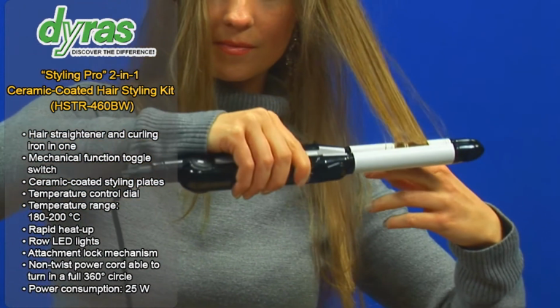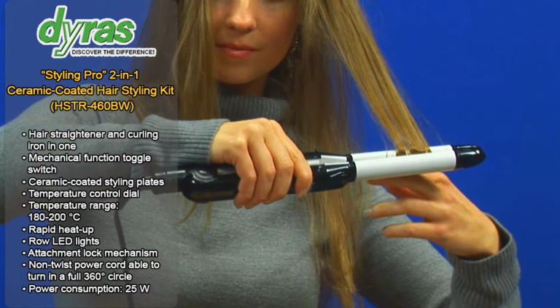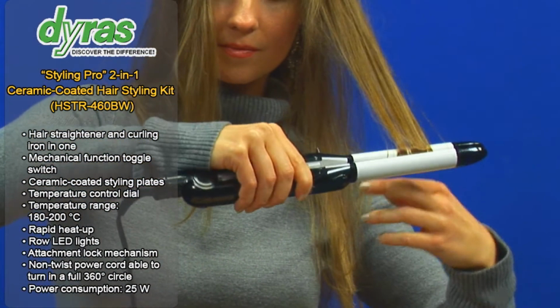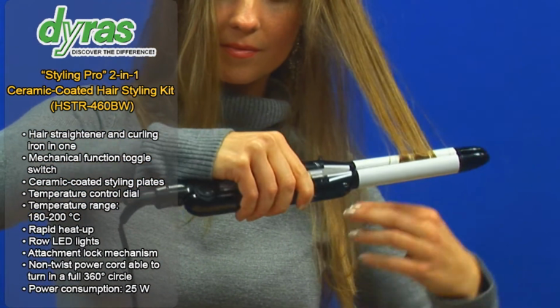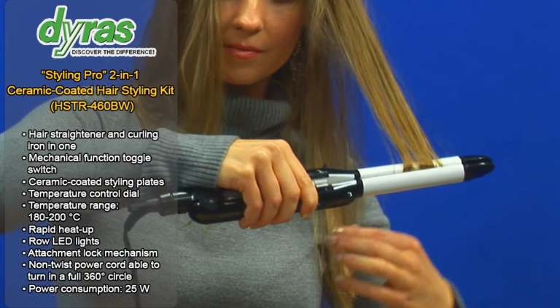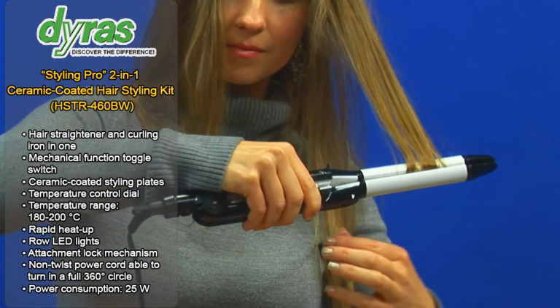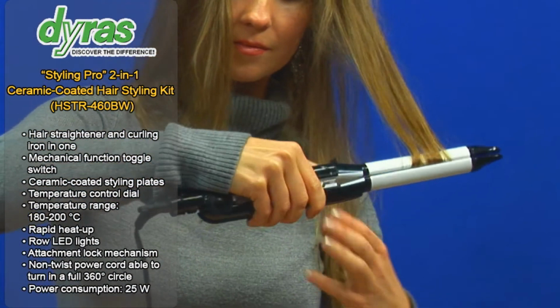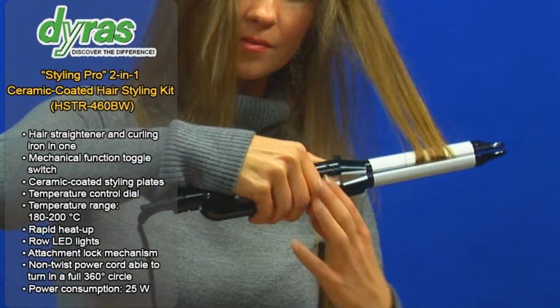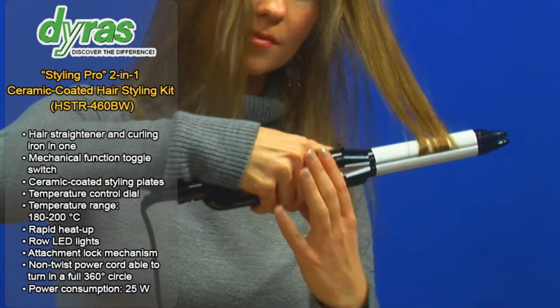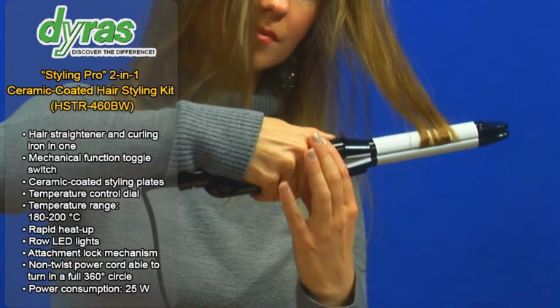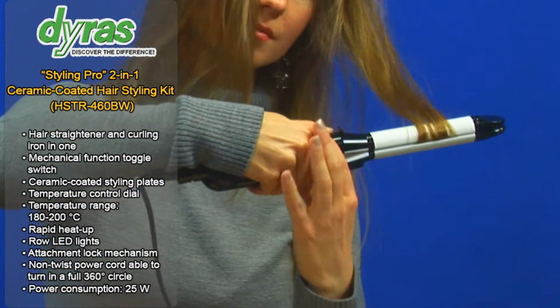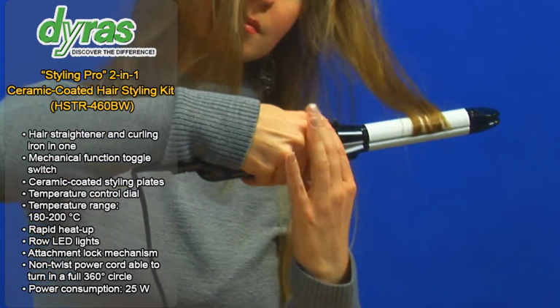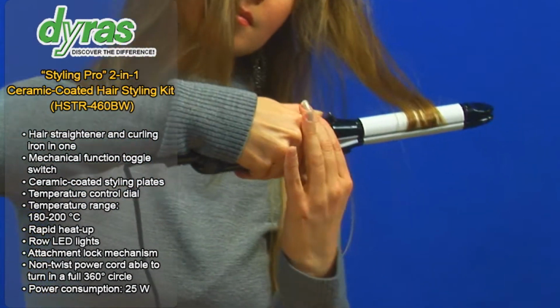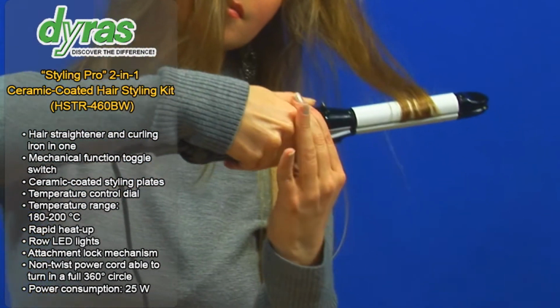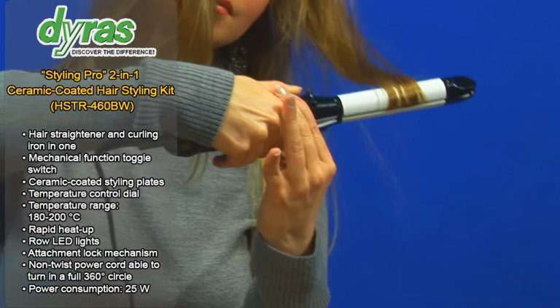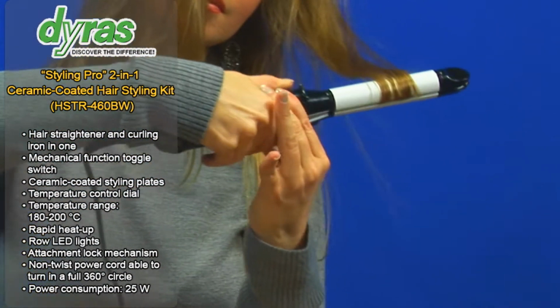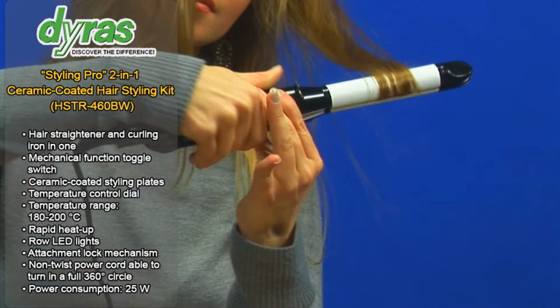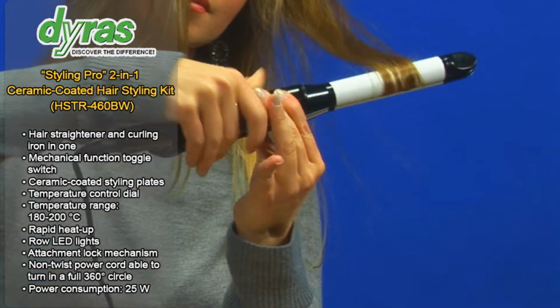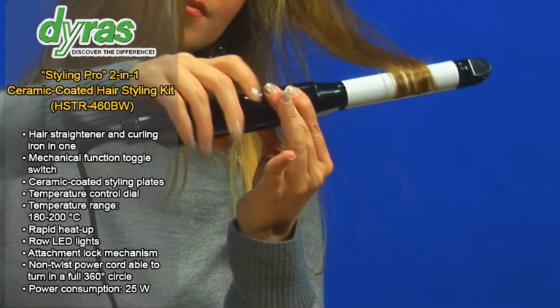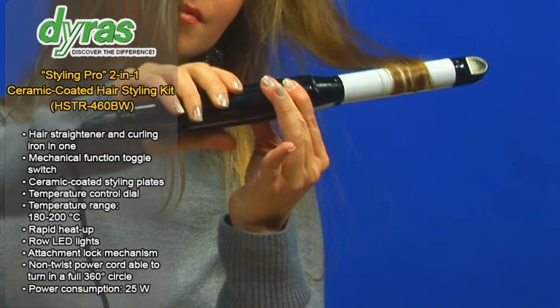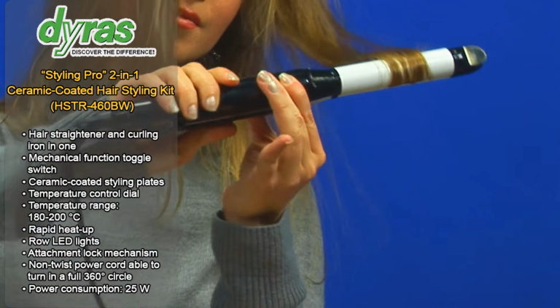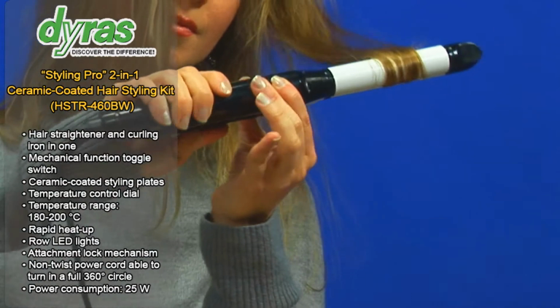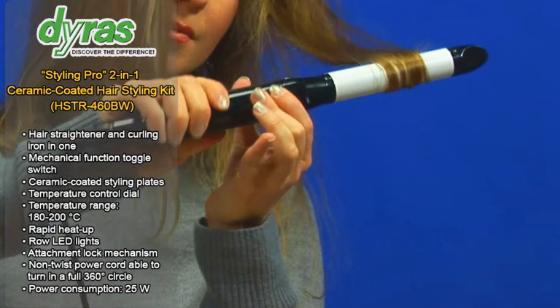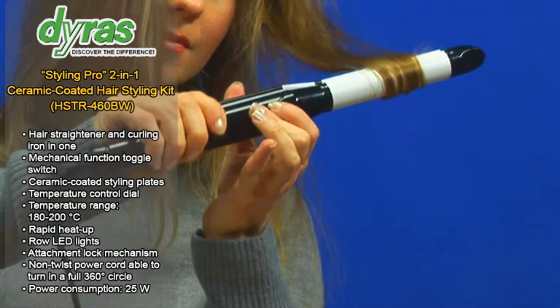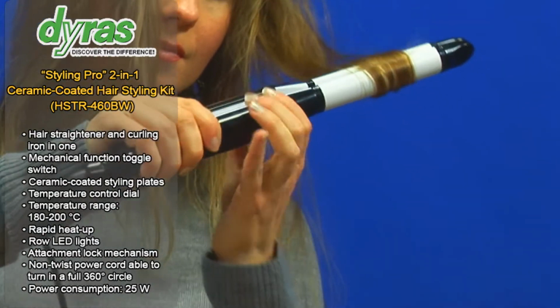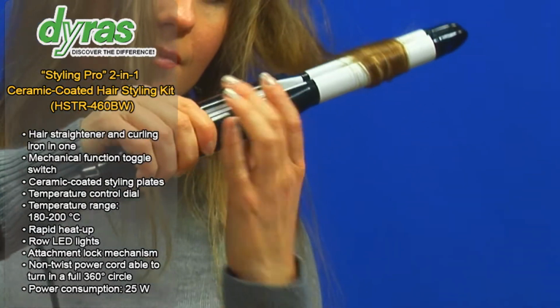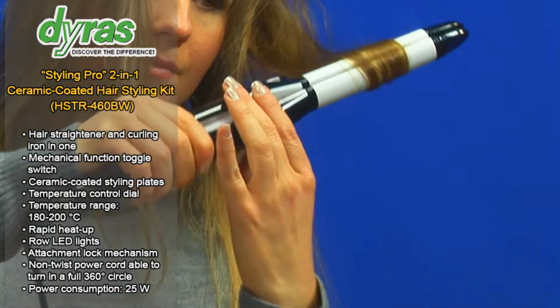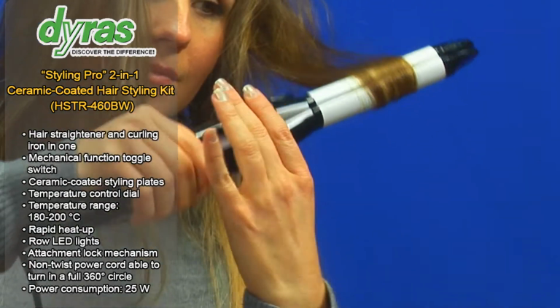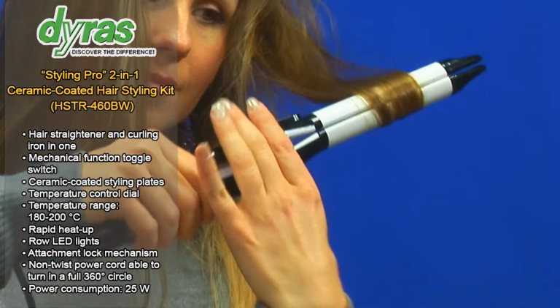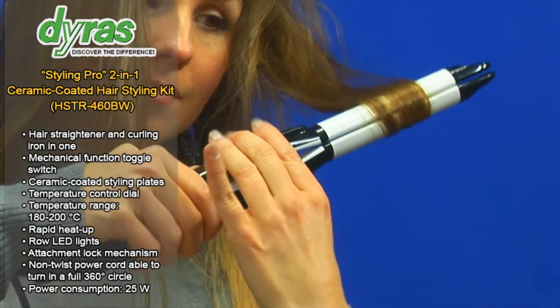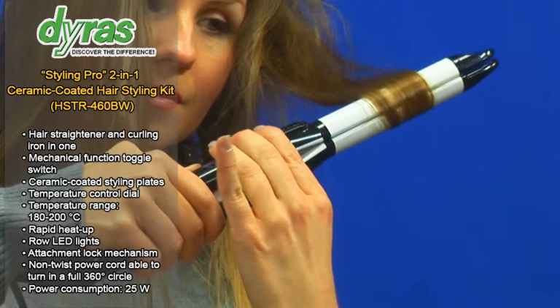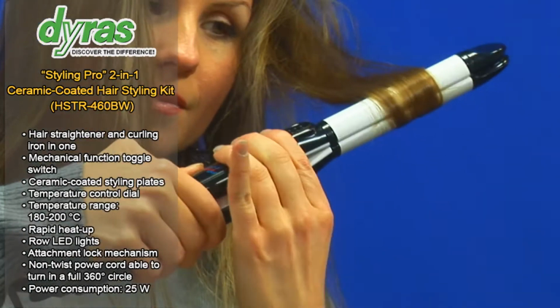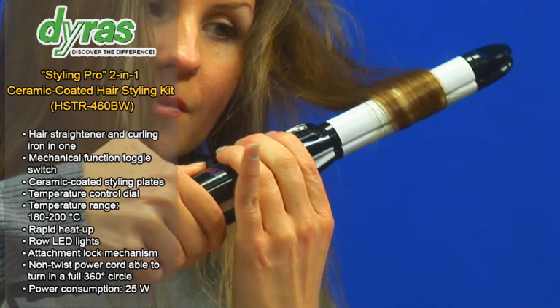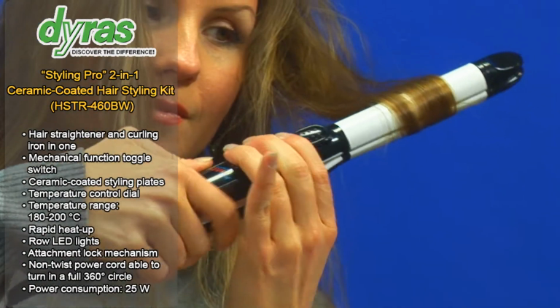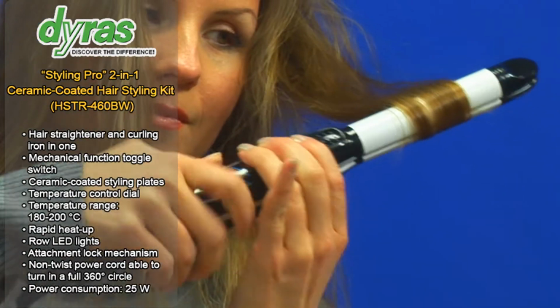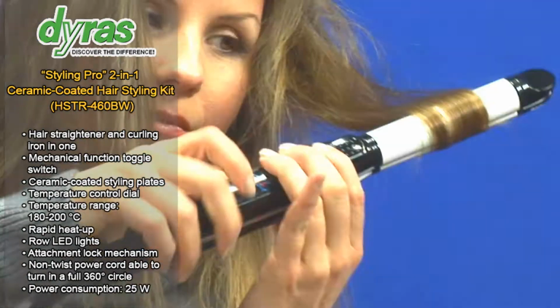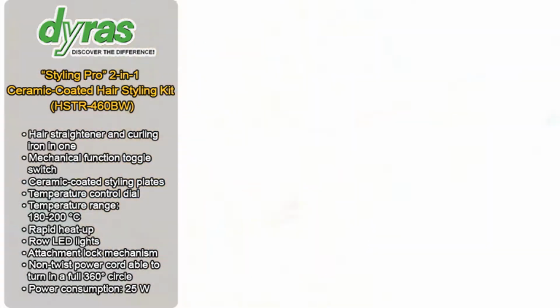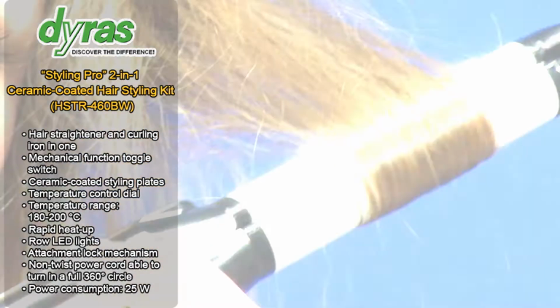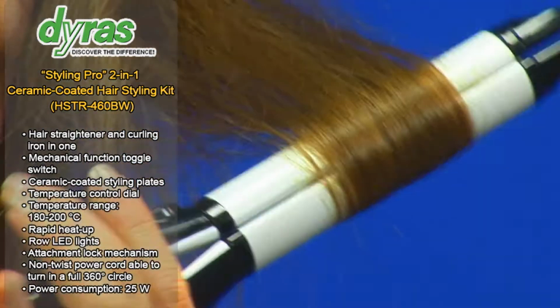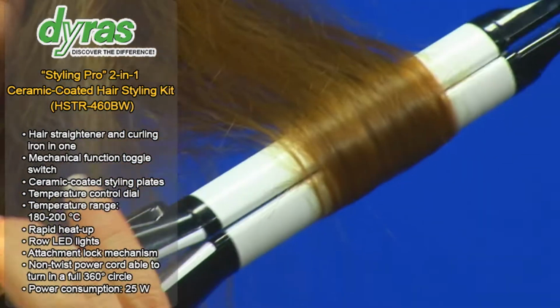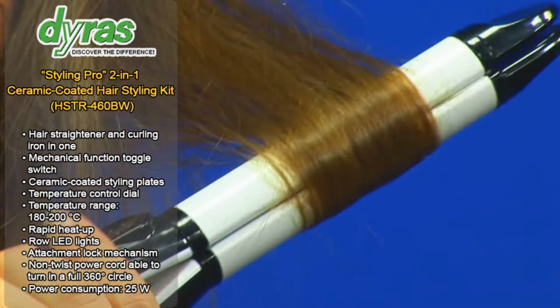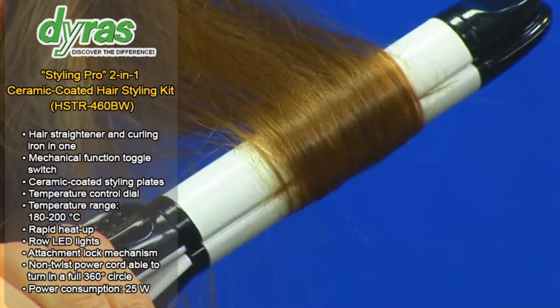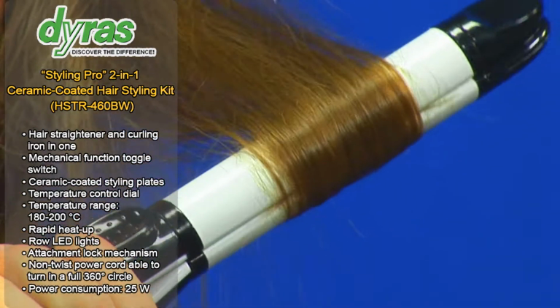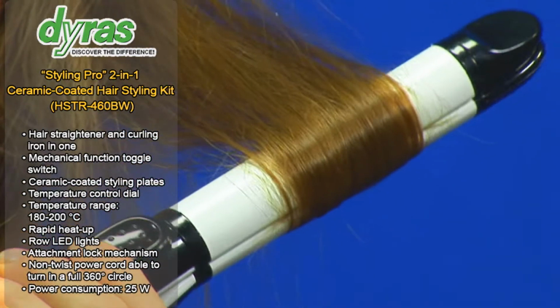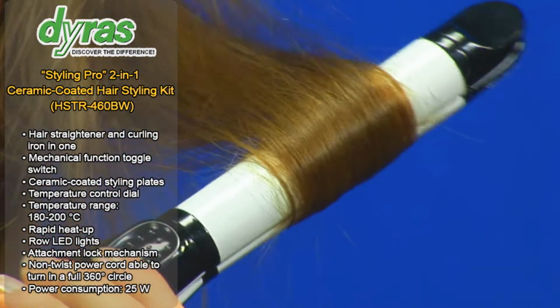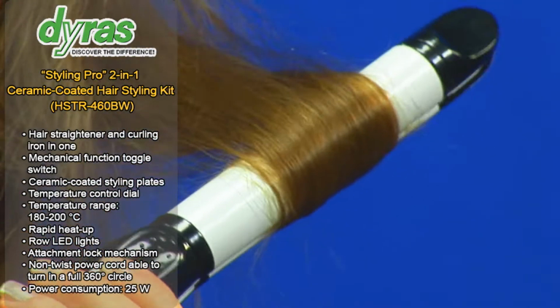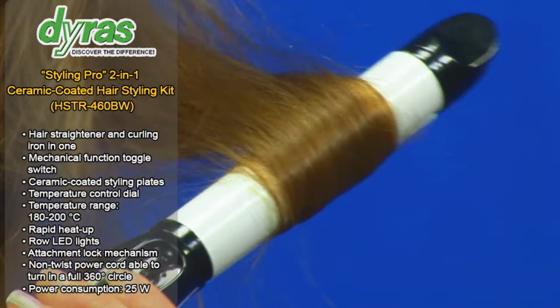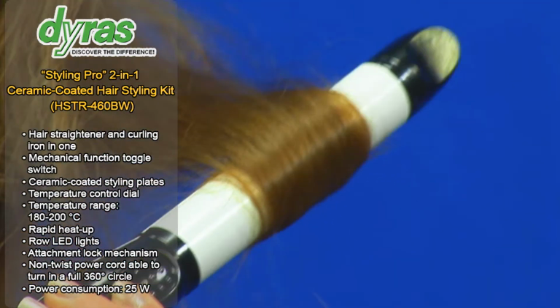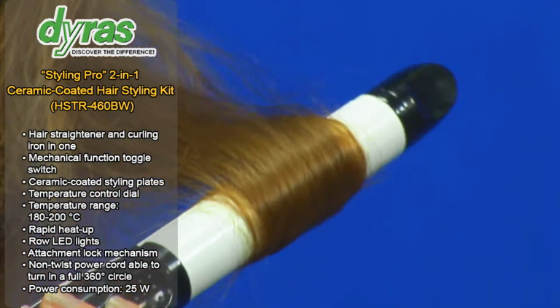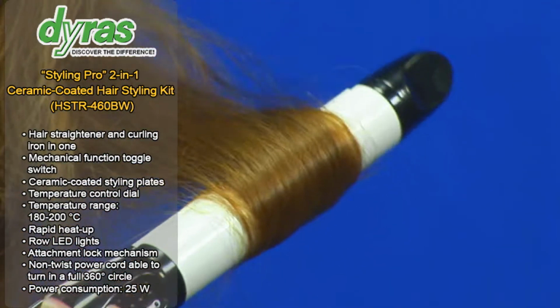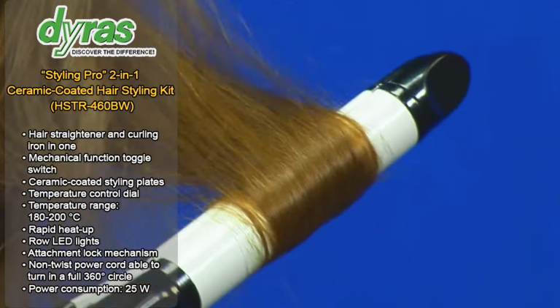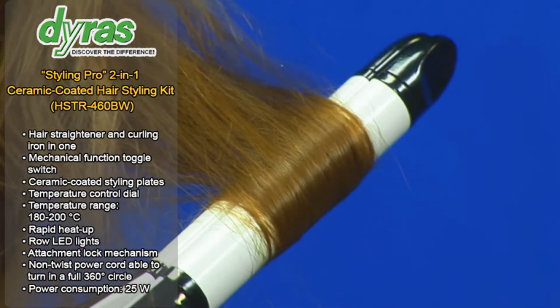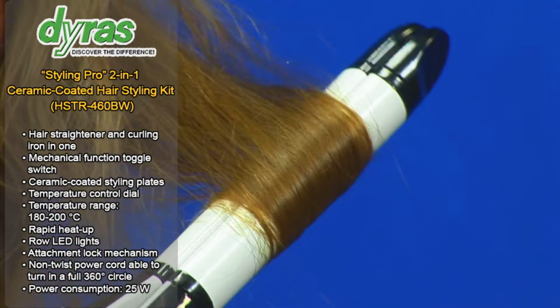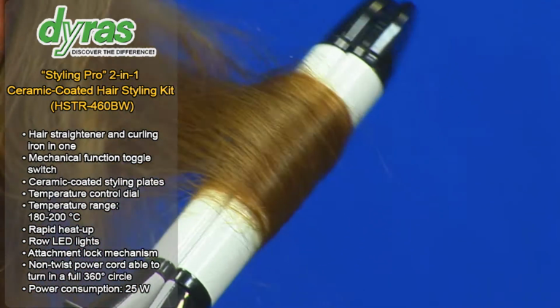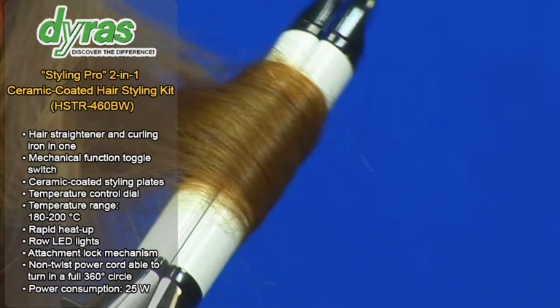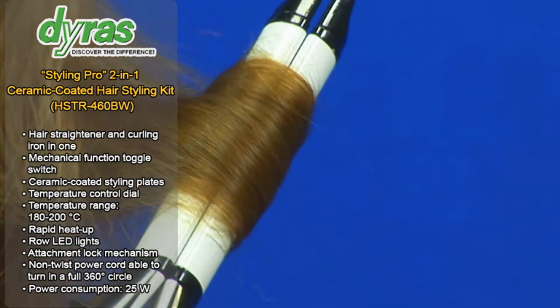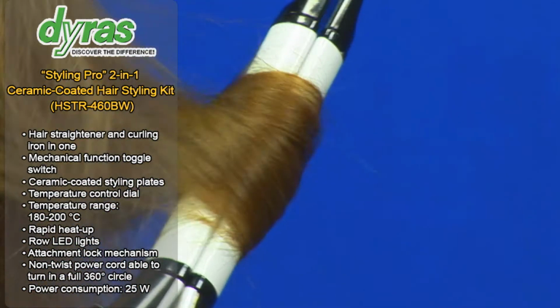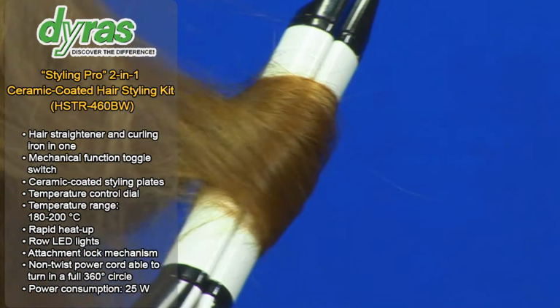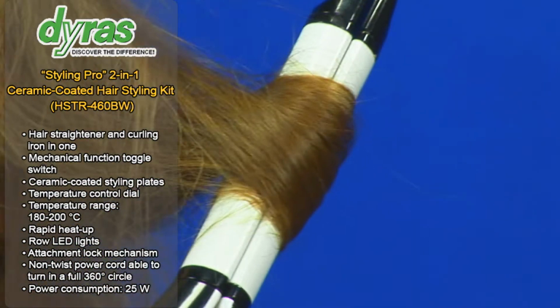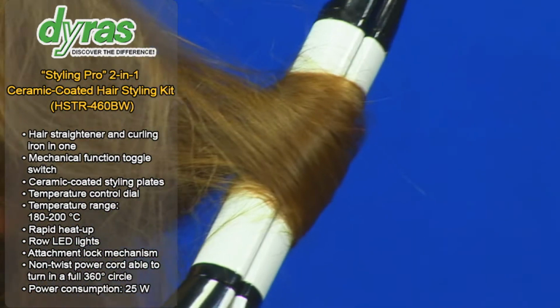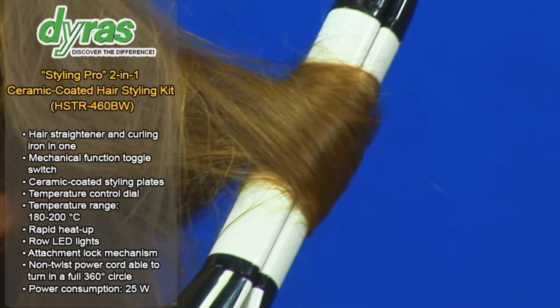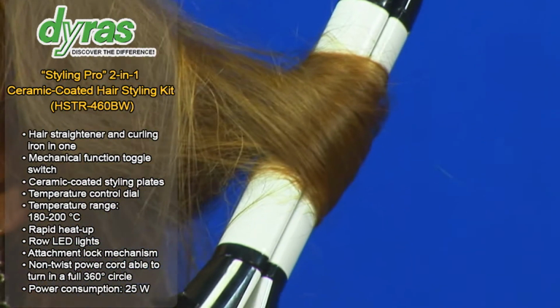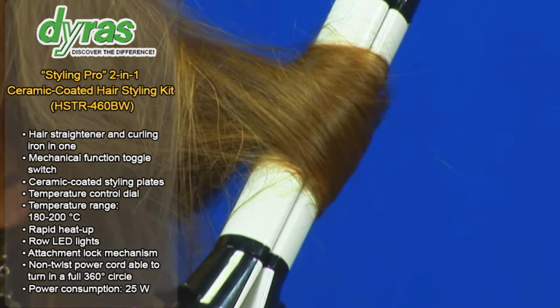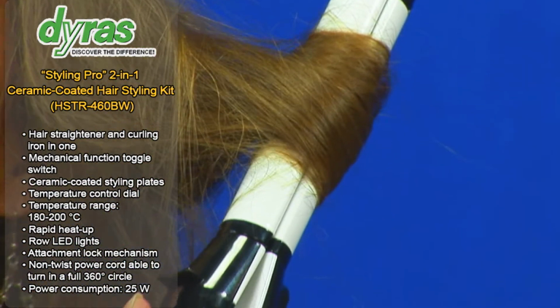Do not comb your hair directly after styling. Wait for your hair to cool off first for the best styling results.